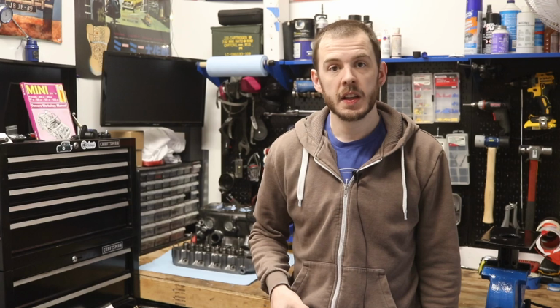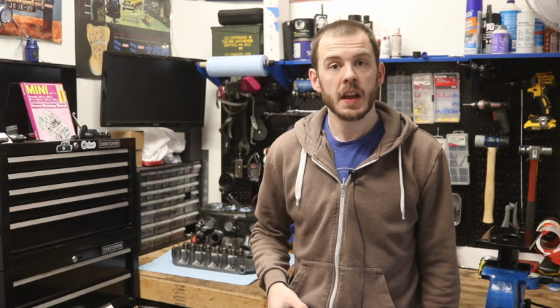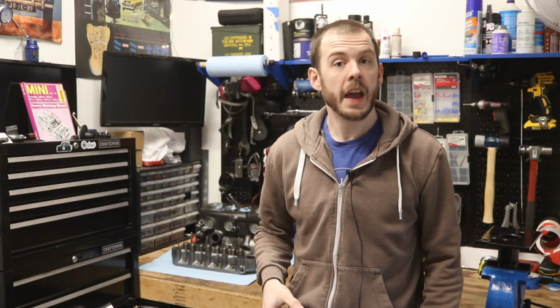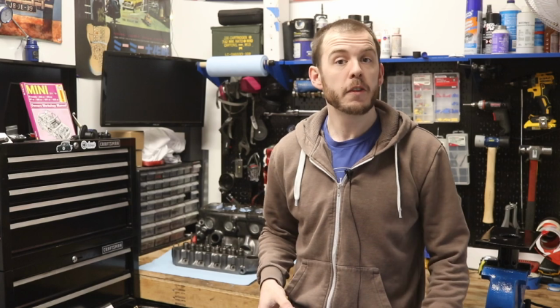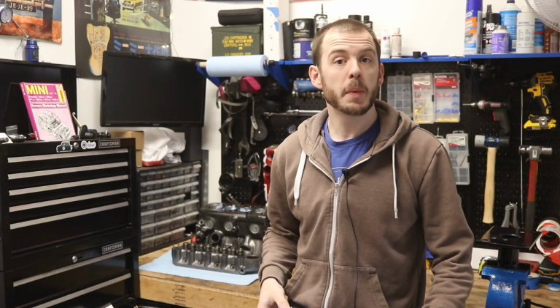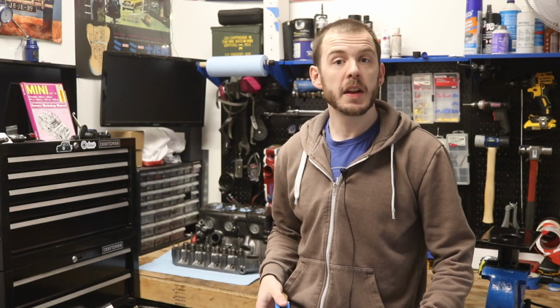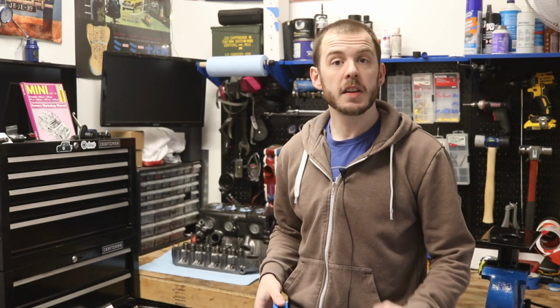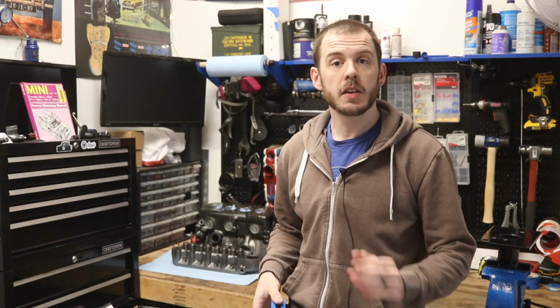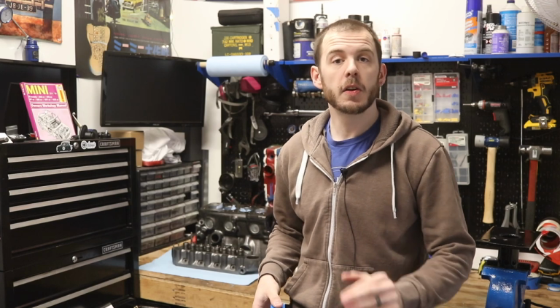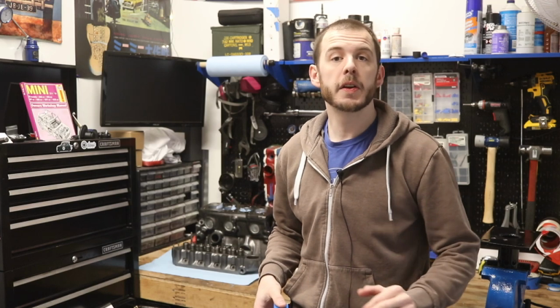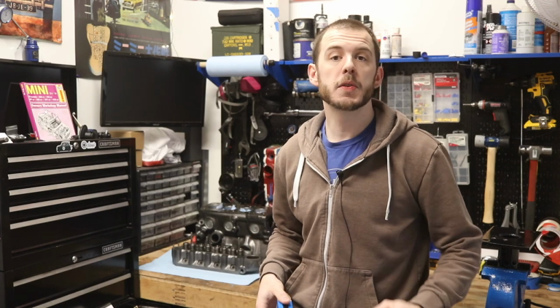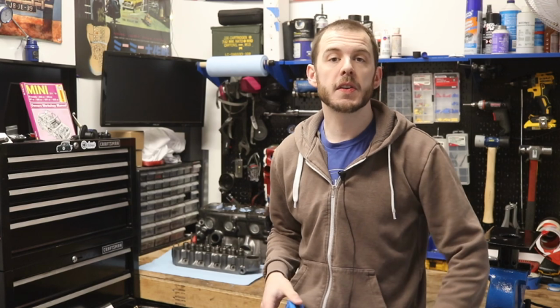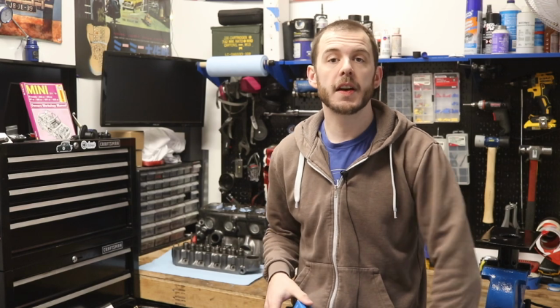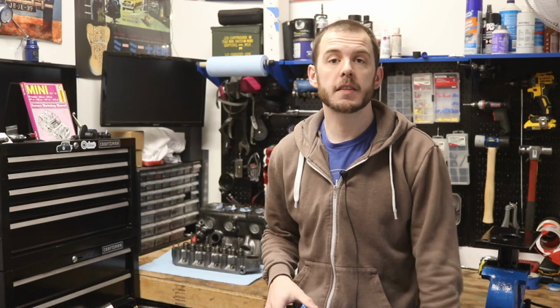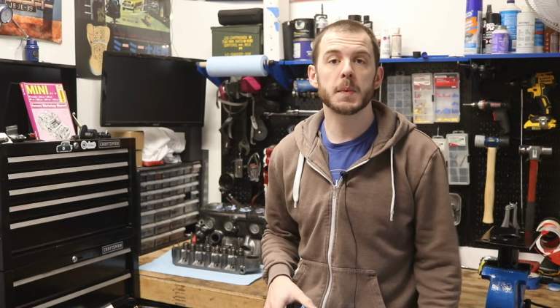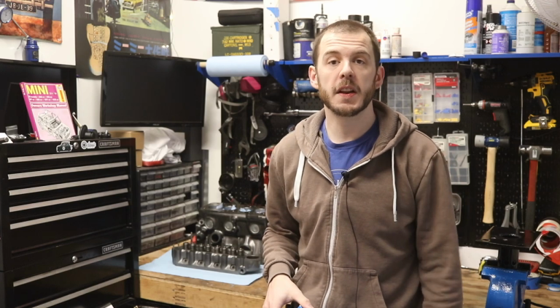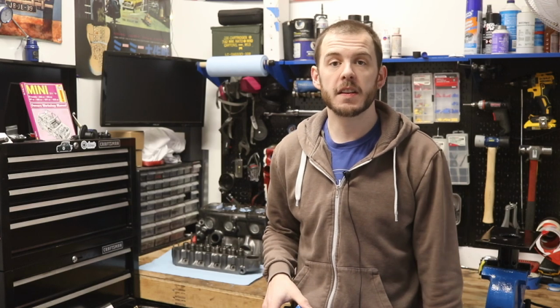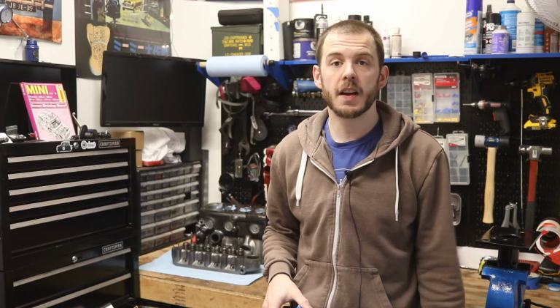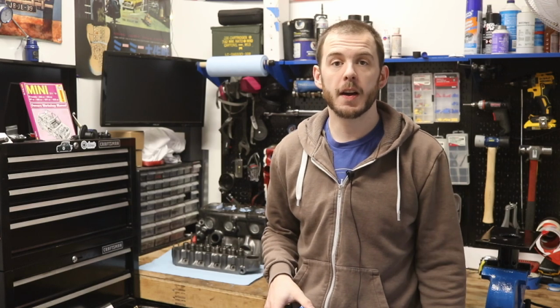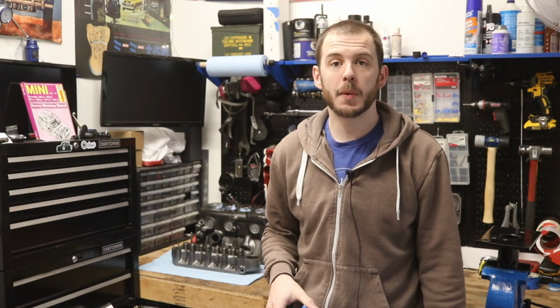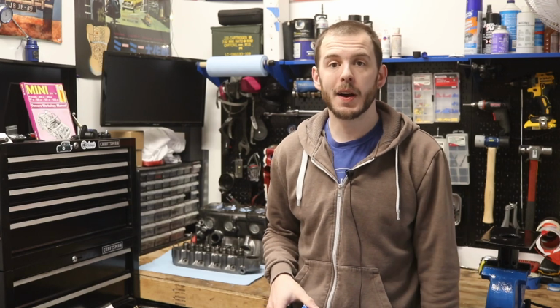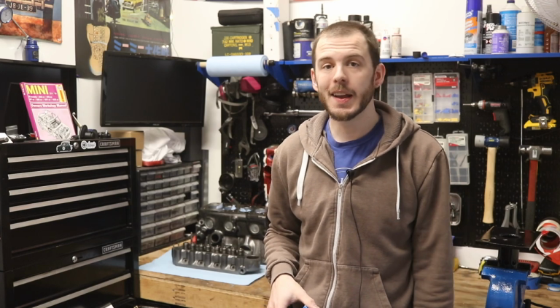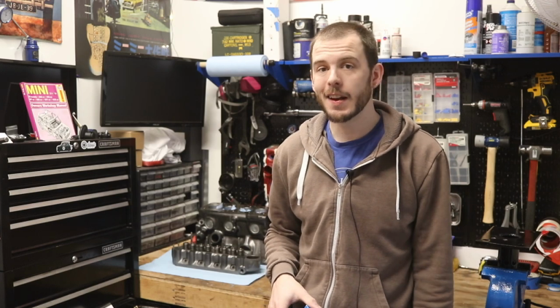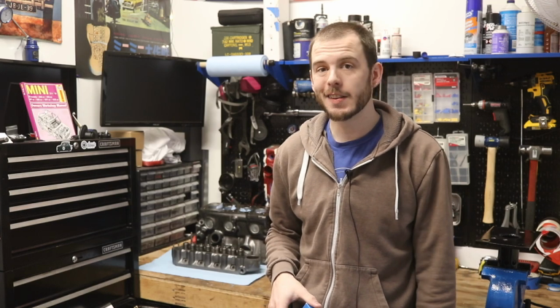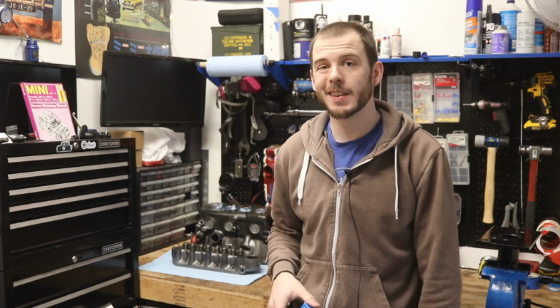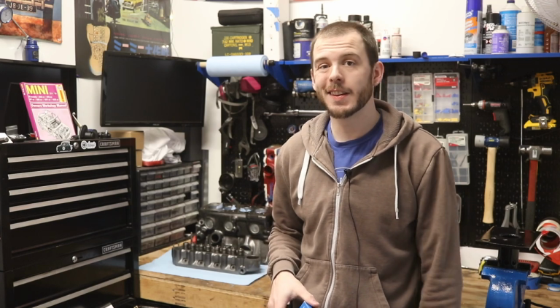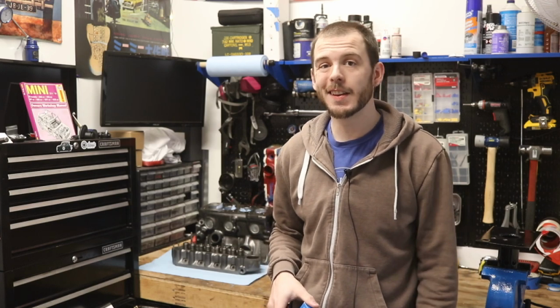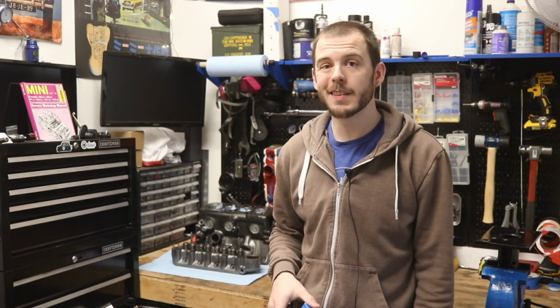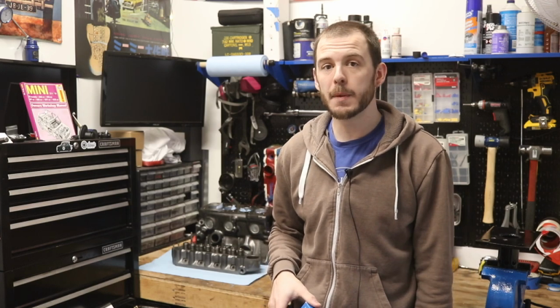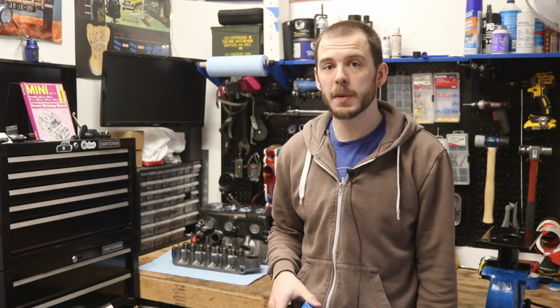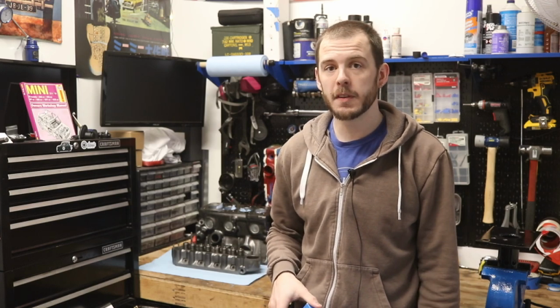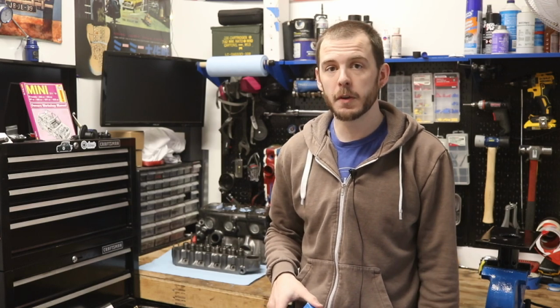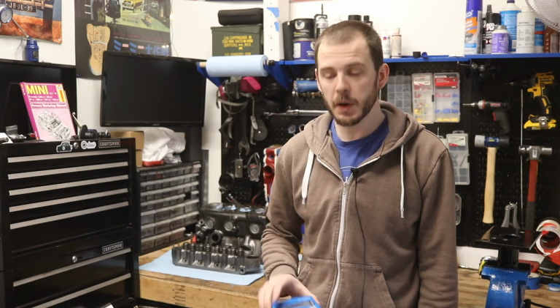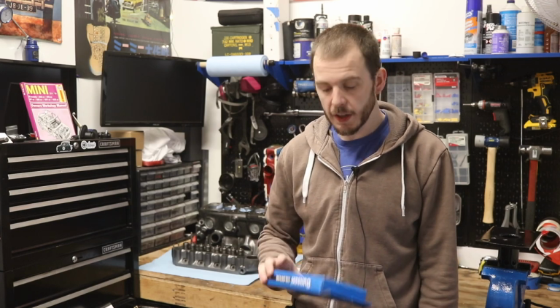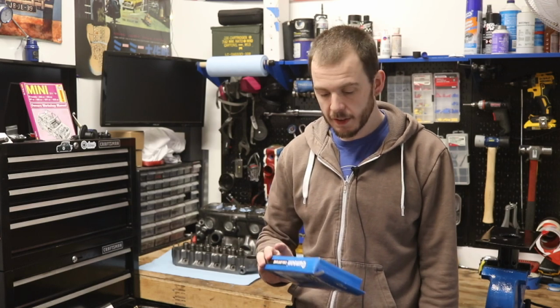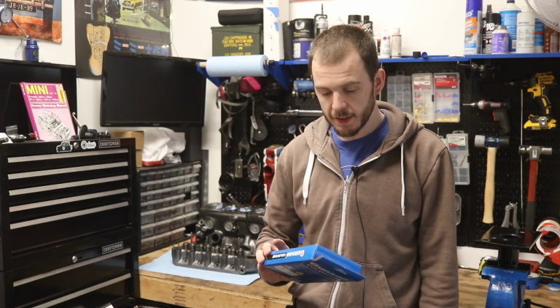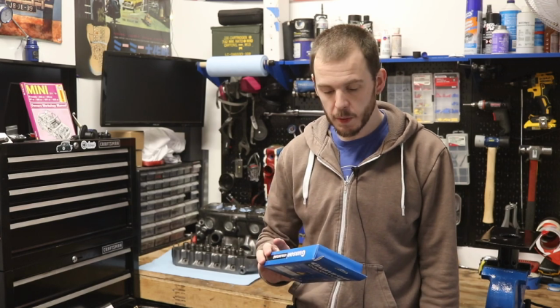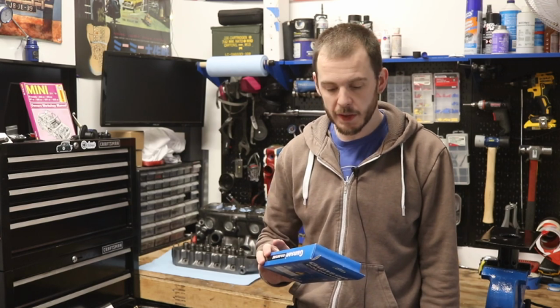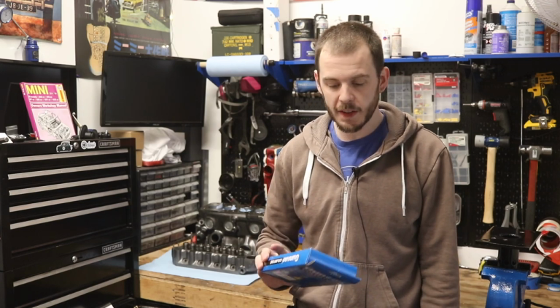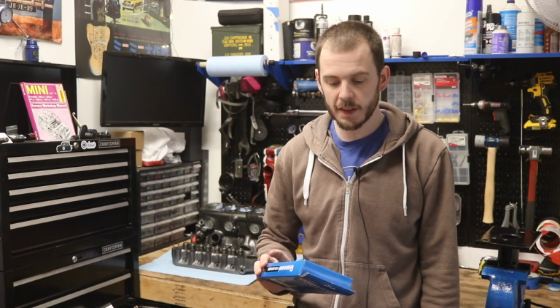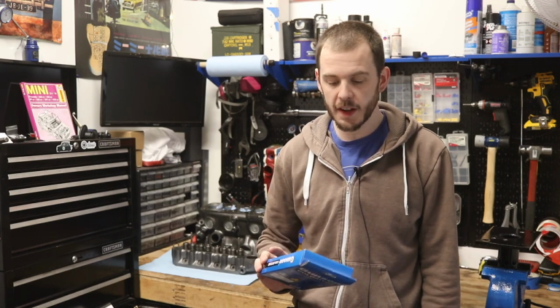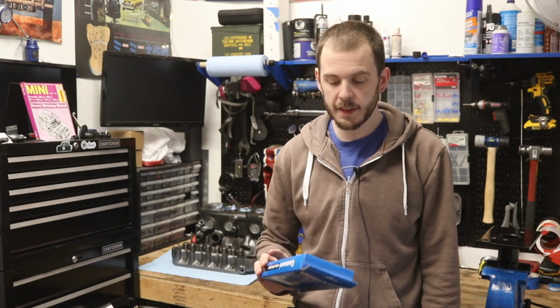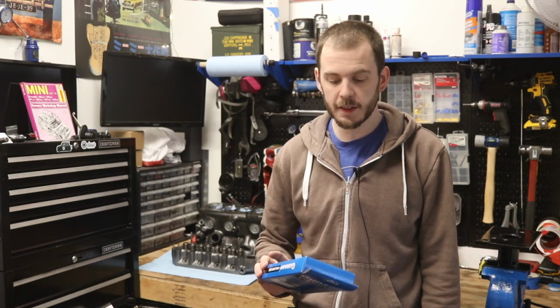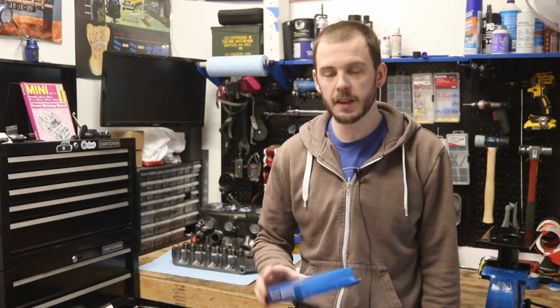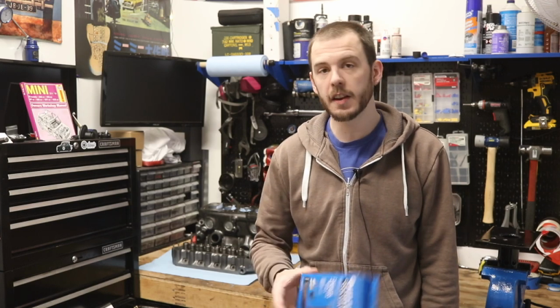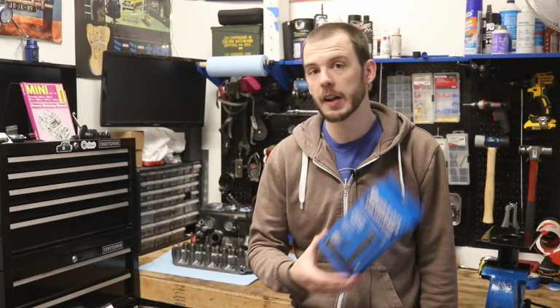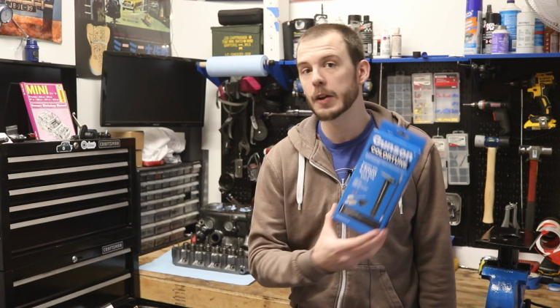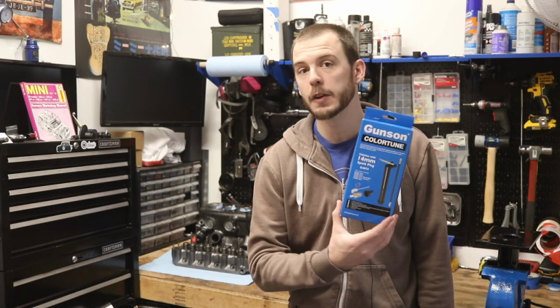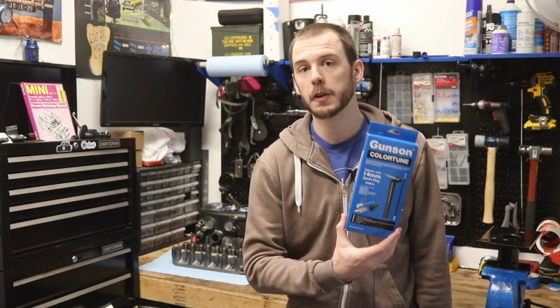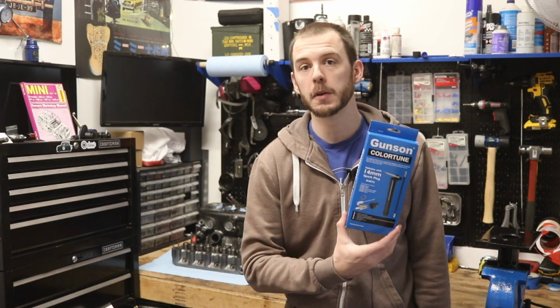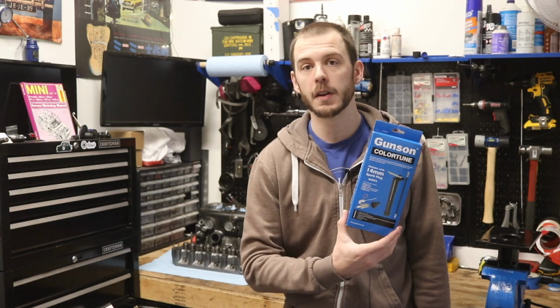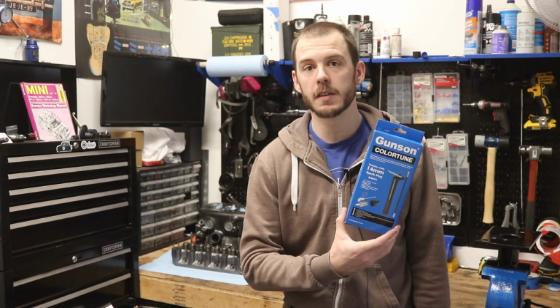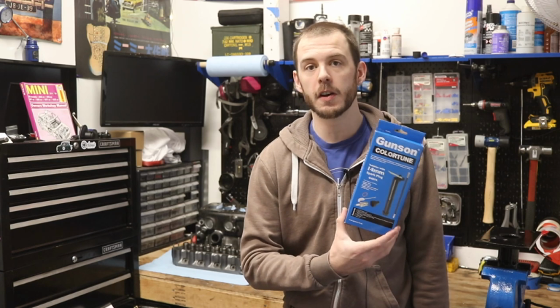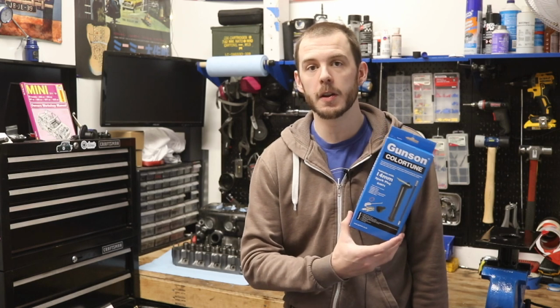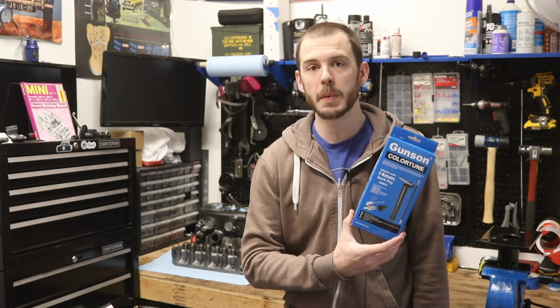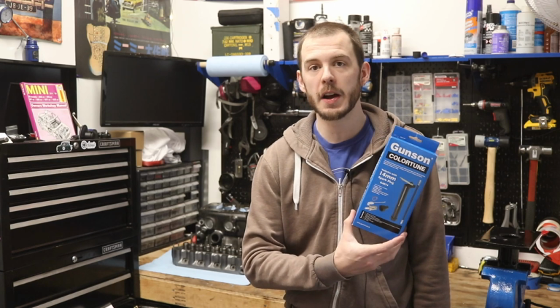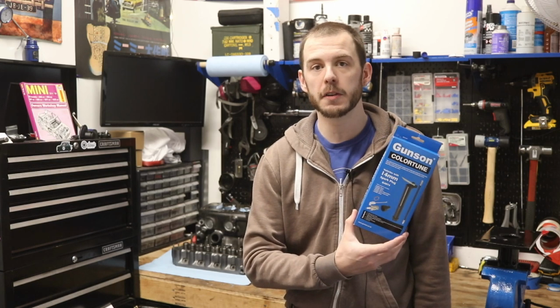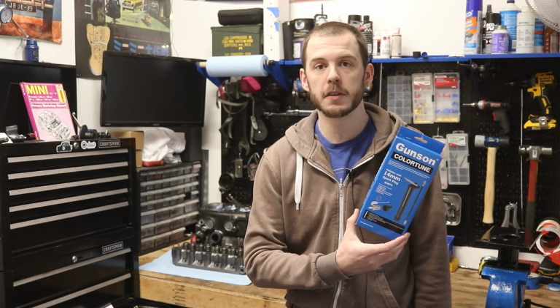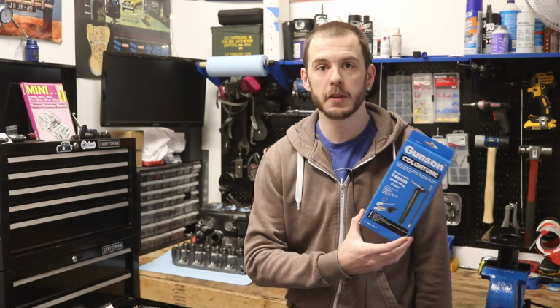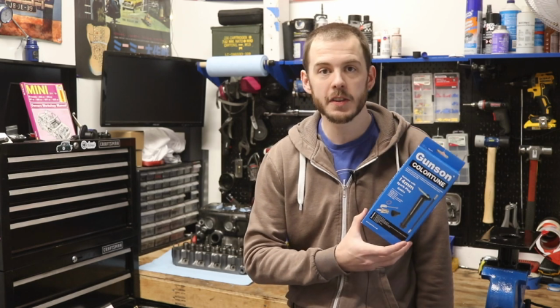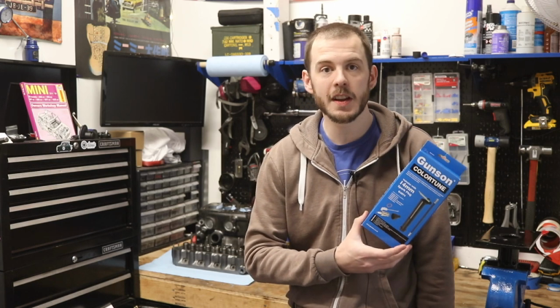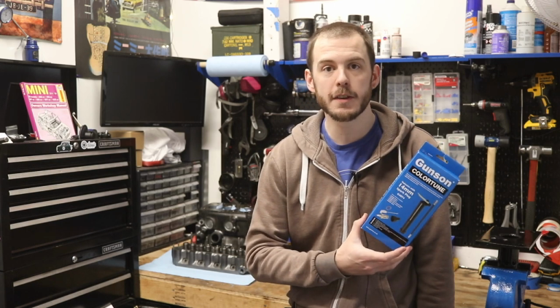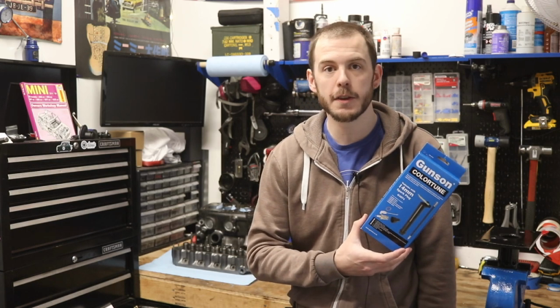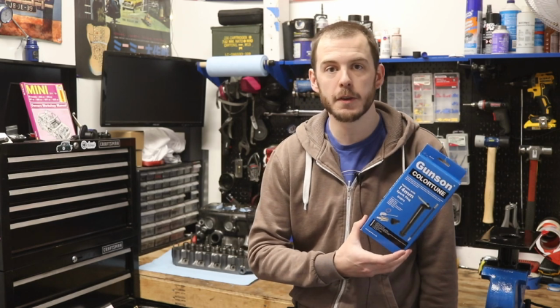Hey everybody, Cole here with Classic Winnie DIY, and on today's episode we're going to see what this Gunson Color Tune is all about, so stay tuned.